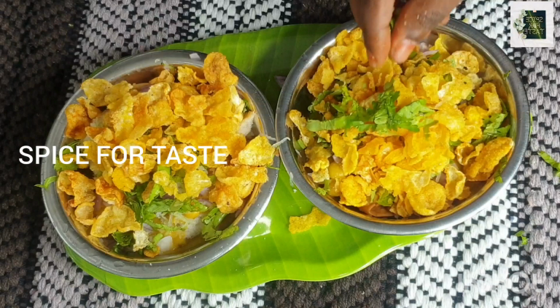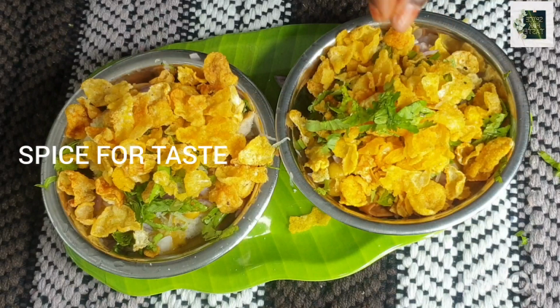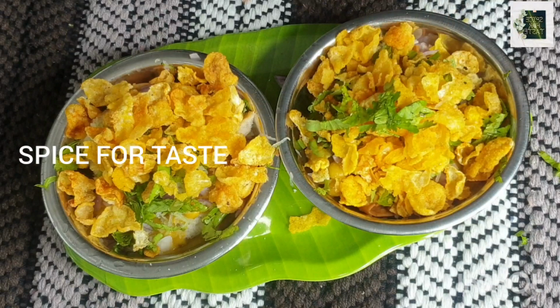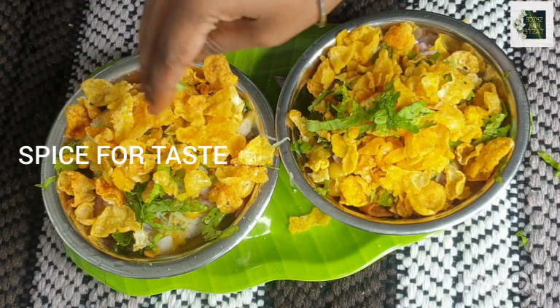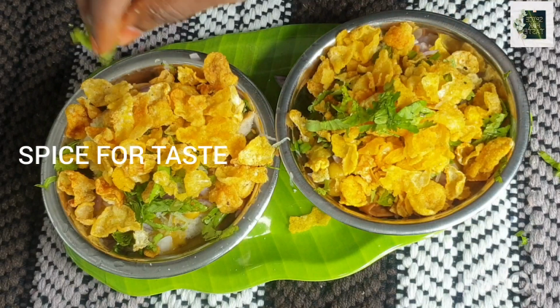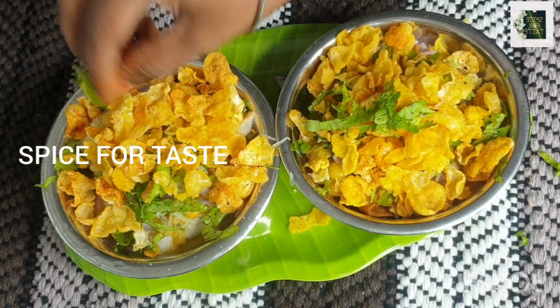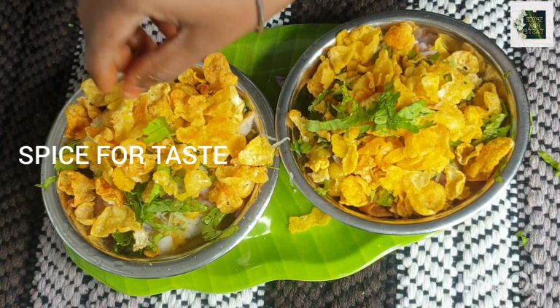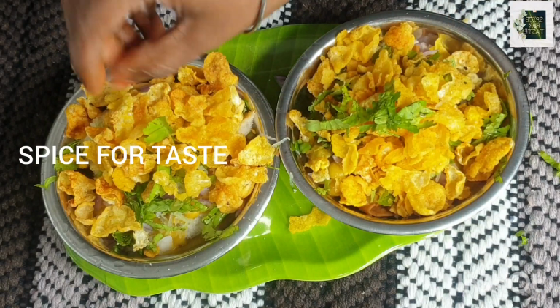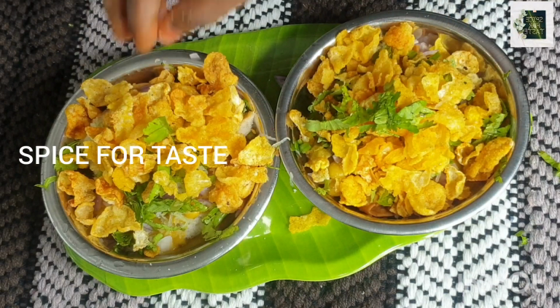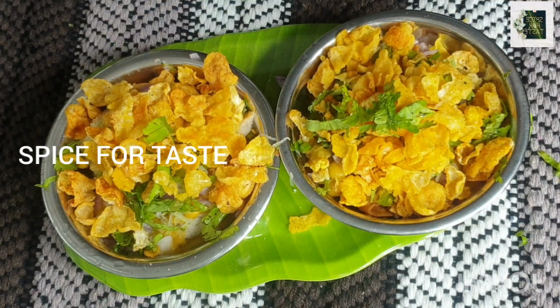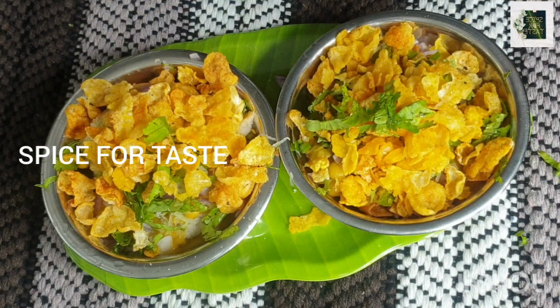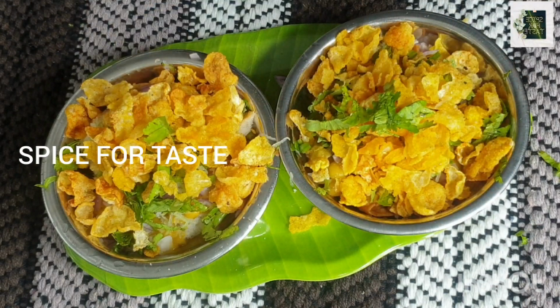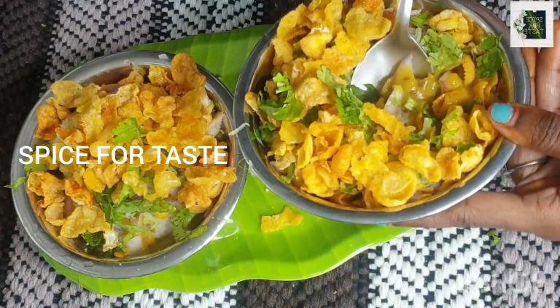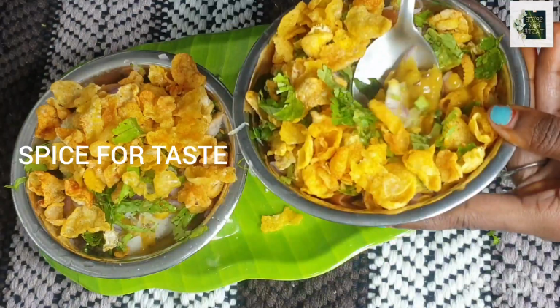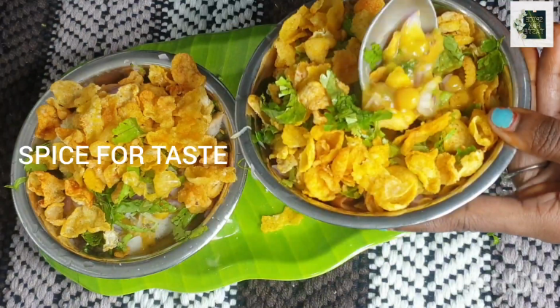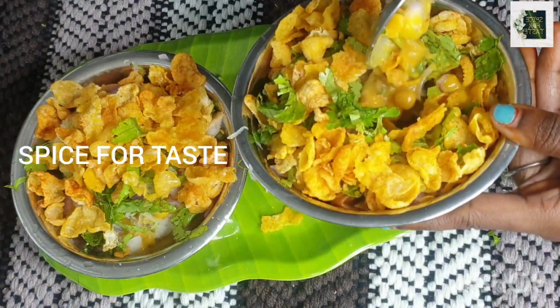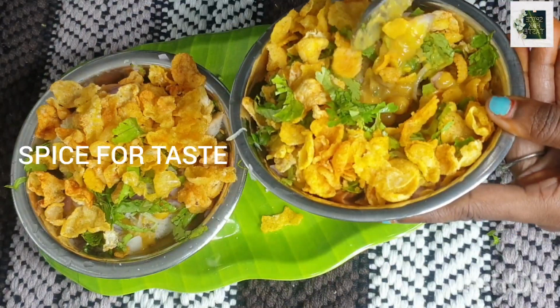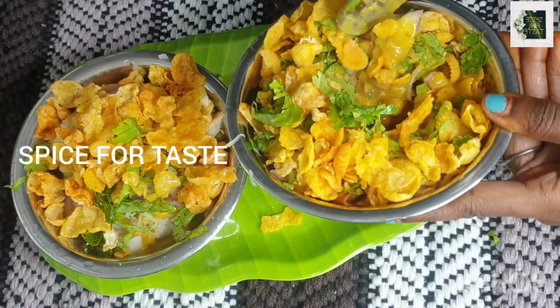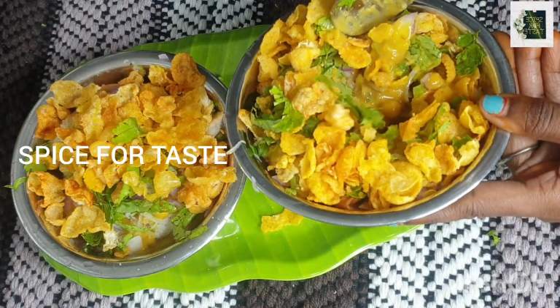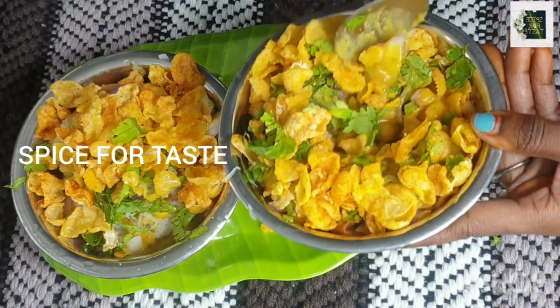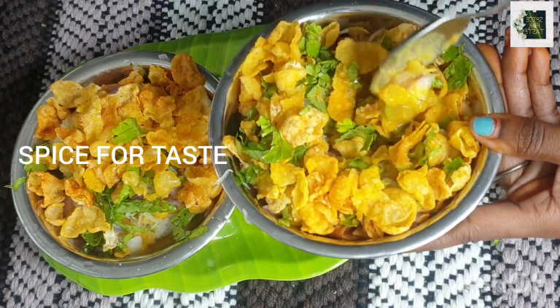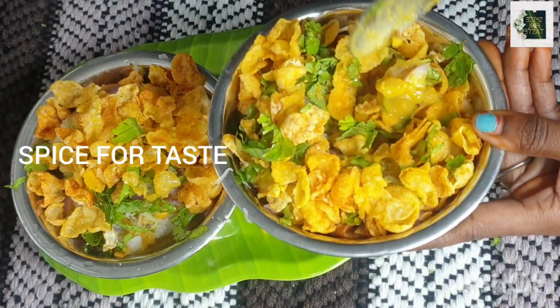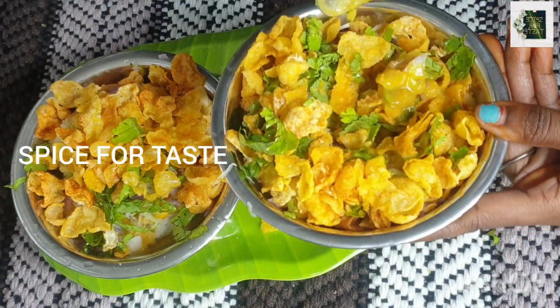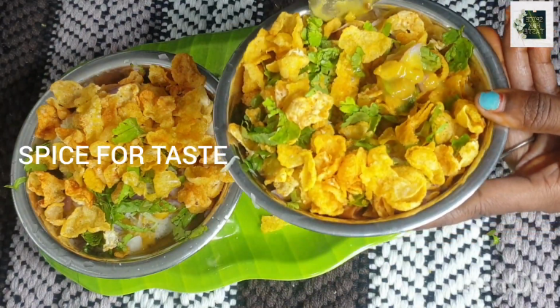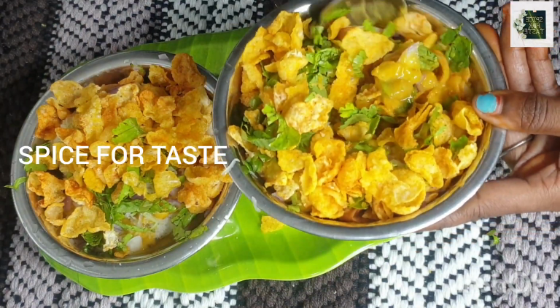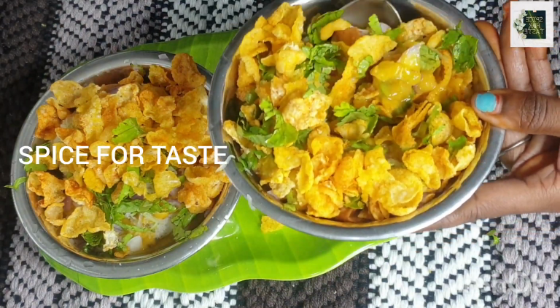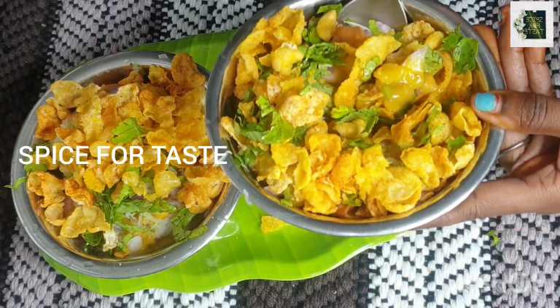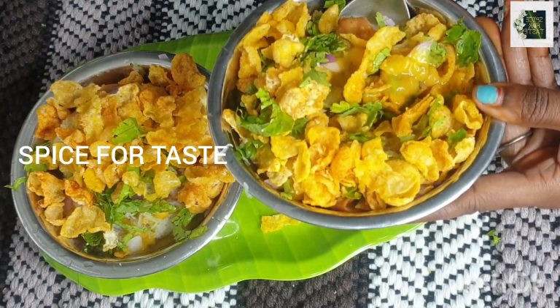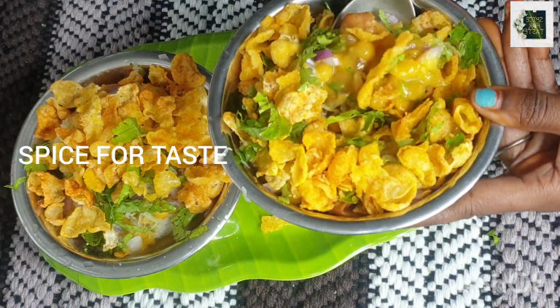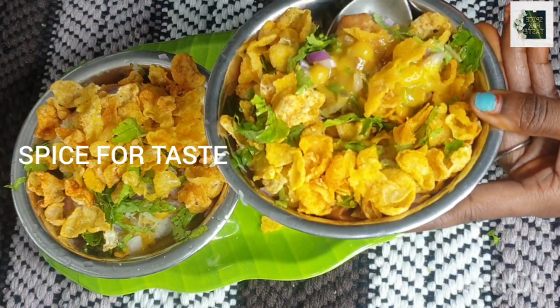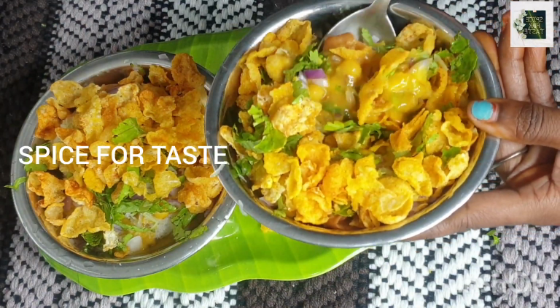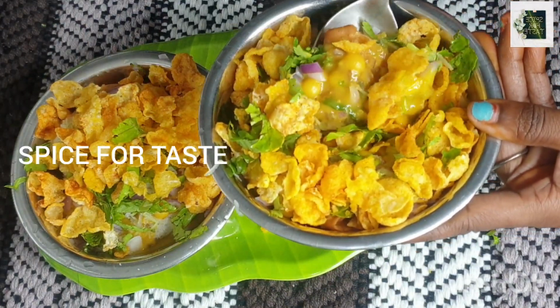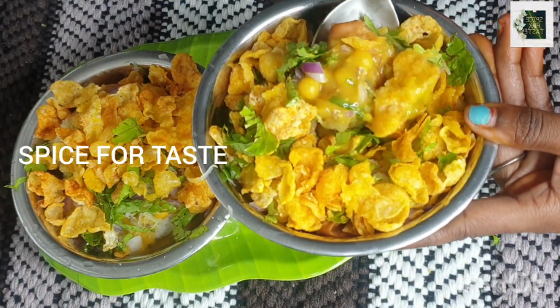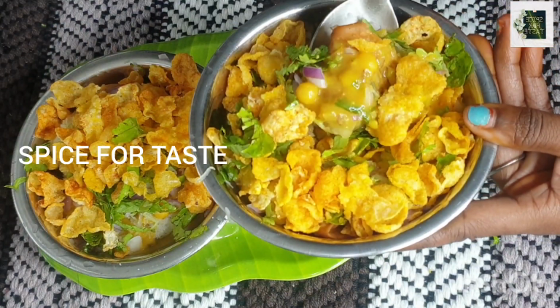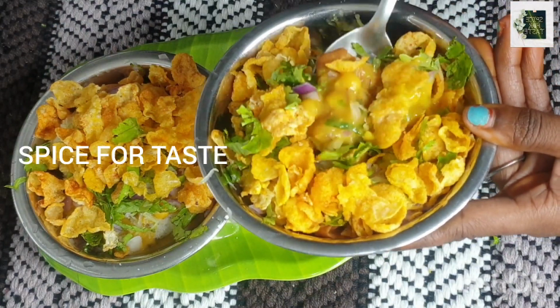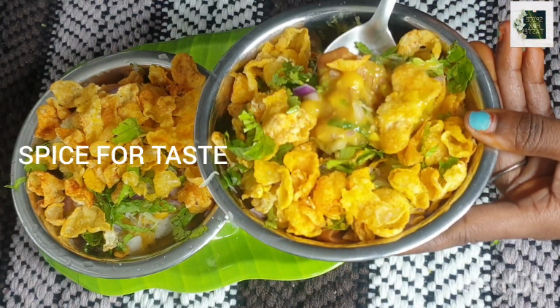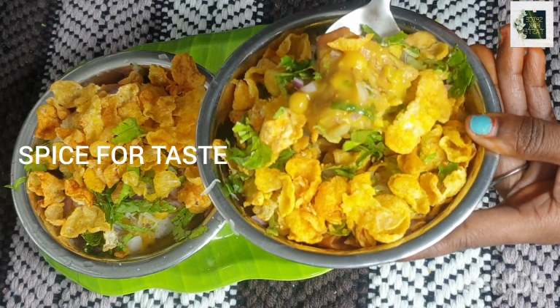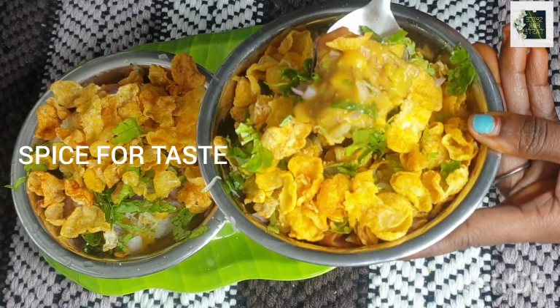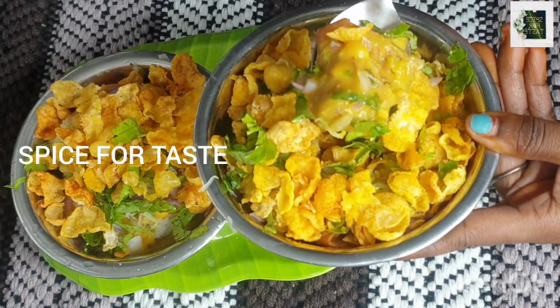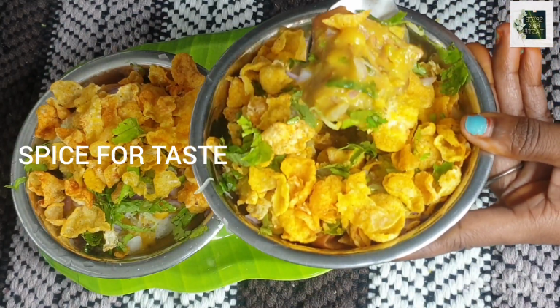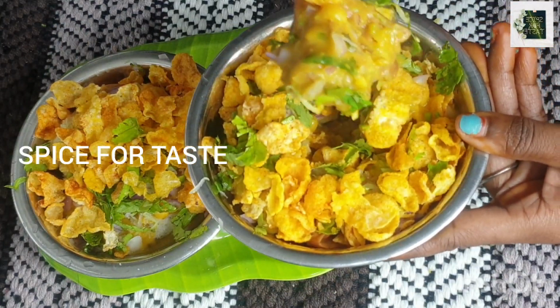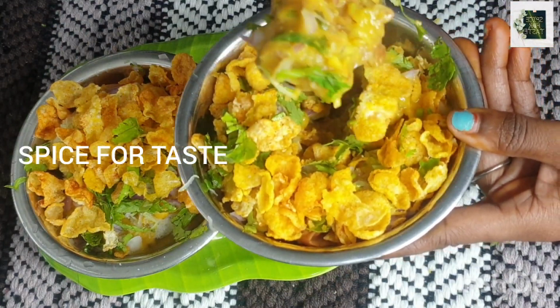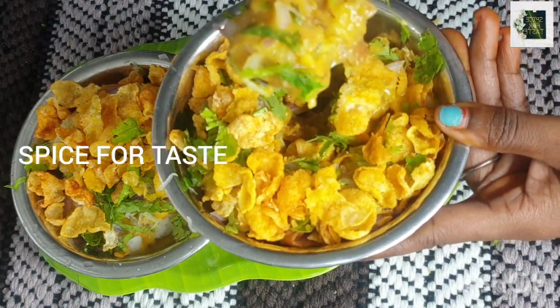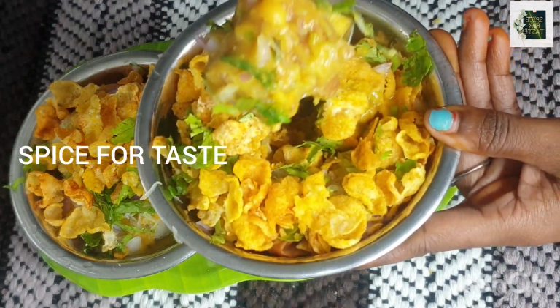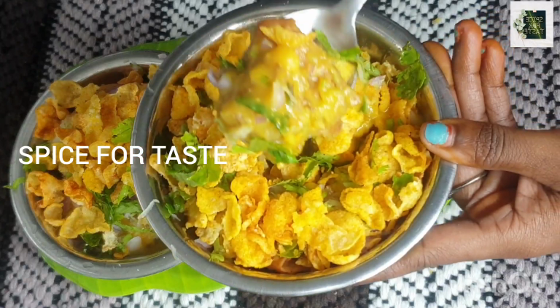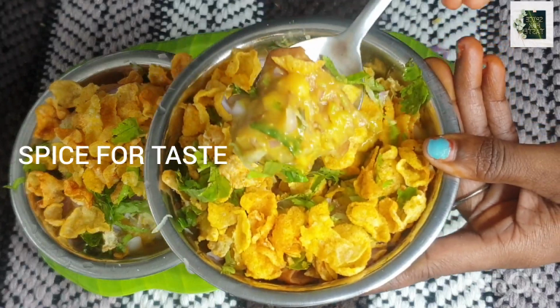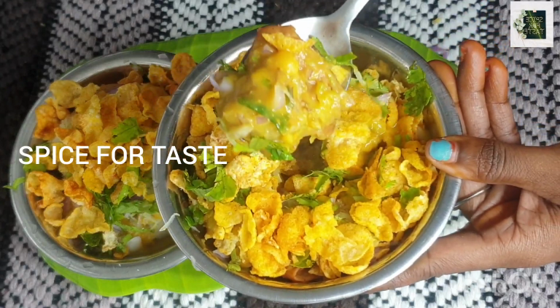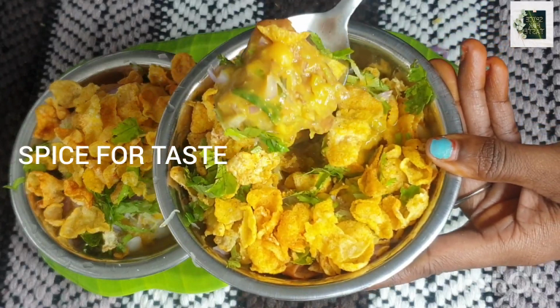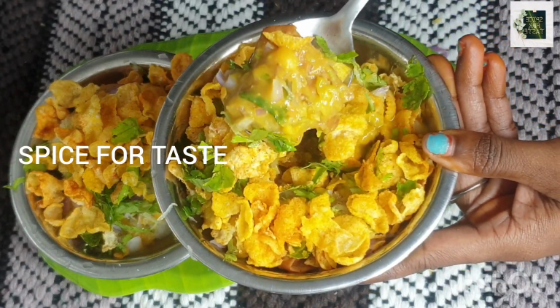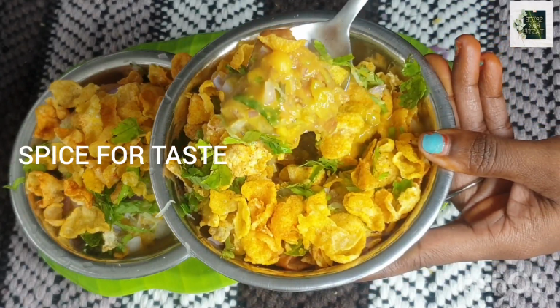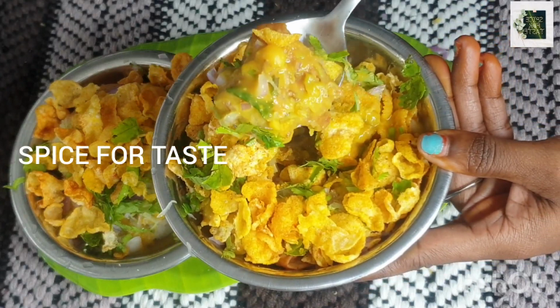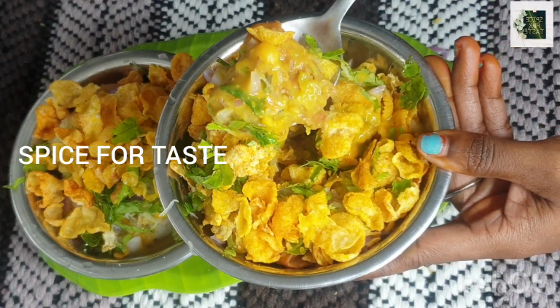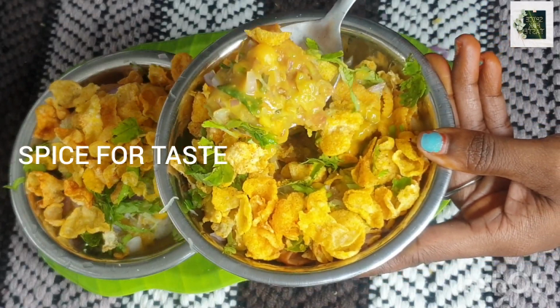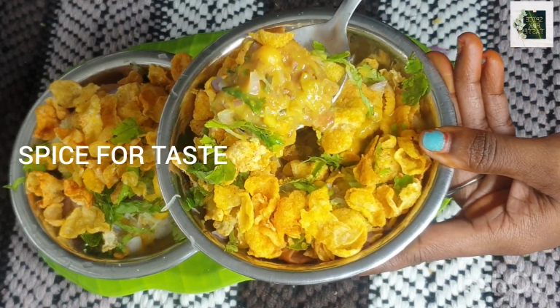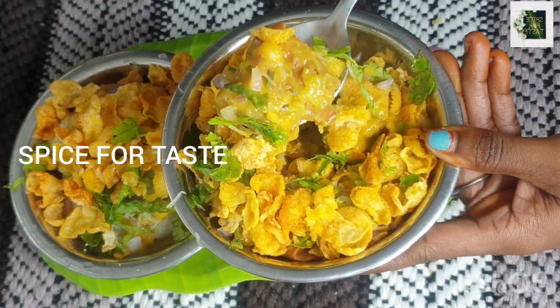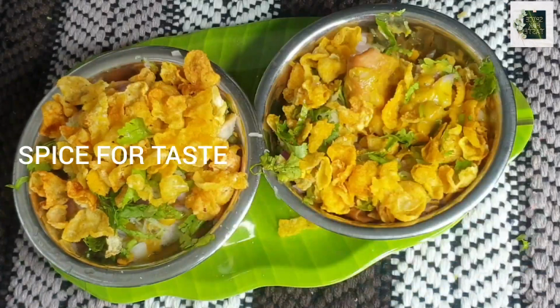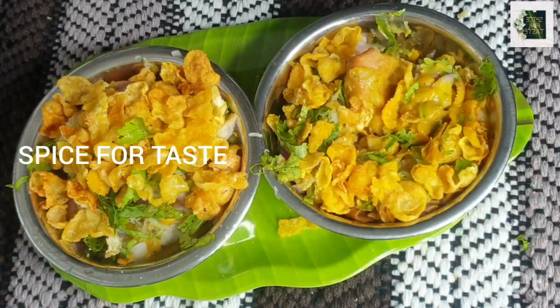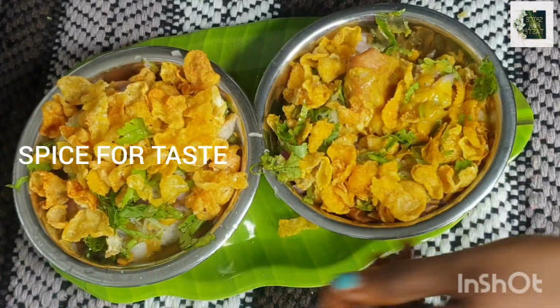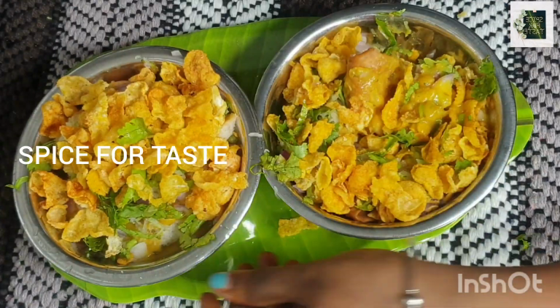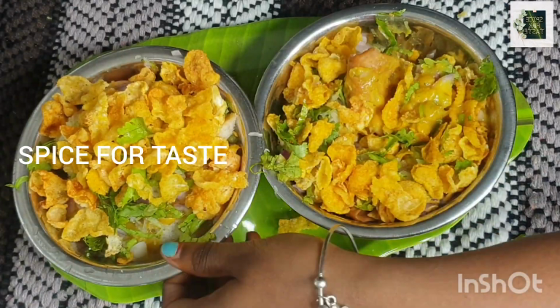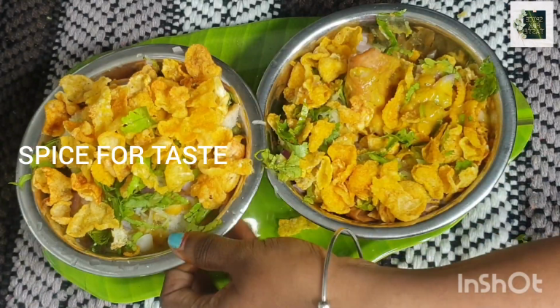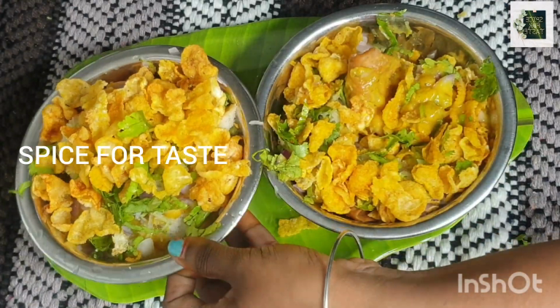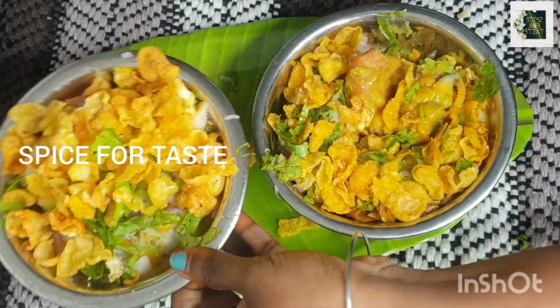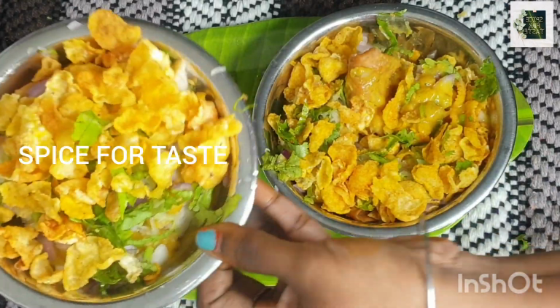Hi friends, welcome to Spice4Taste. In this video, I will show you how to eat the beach style. You can eat the beach in the beach.